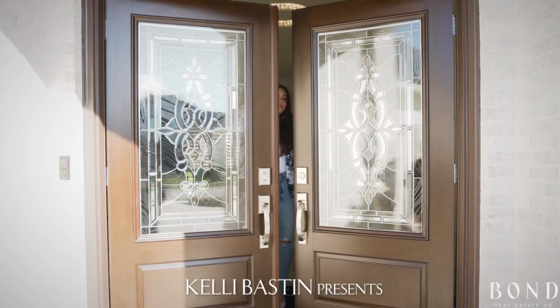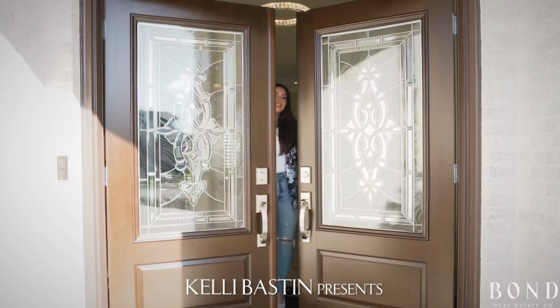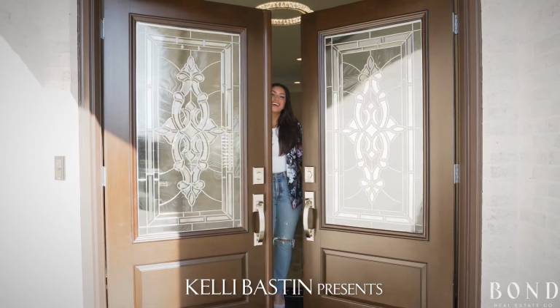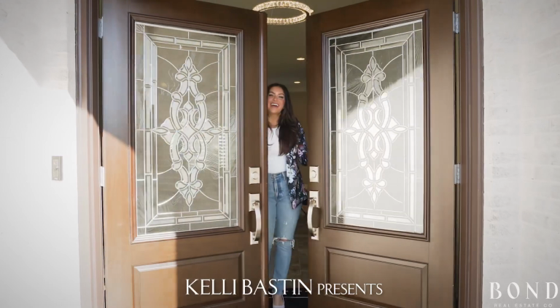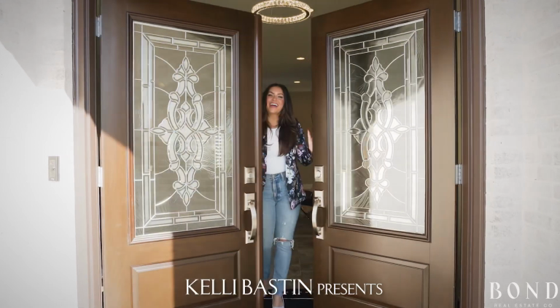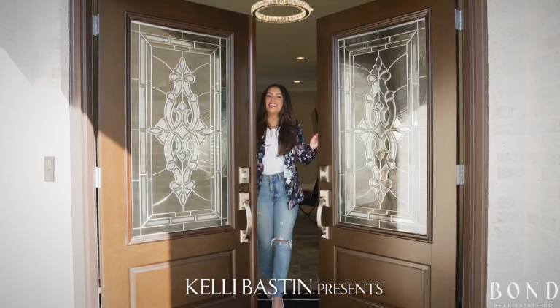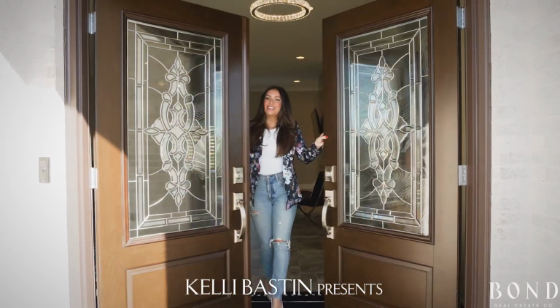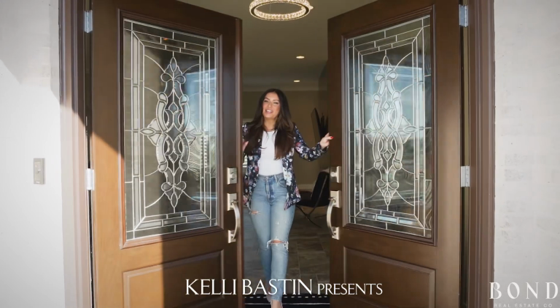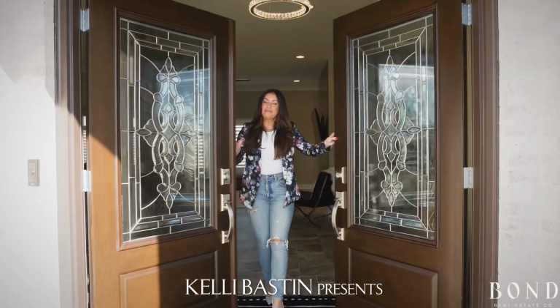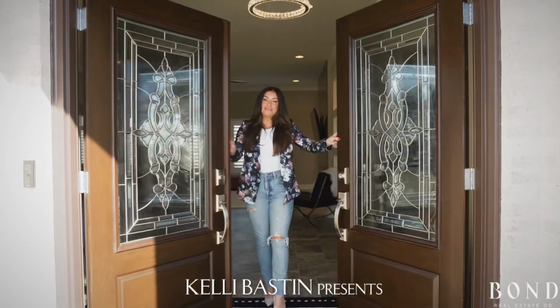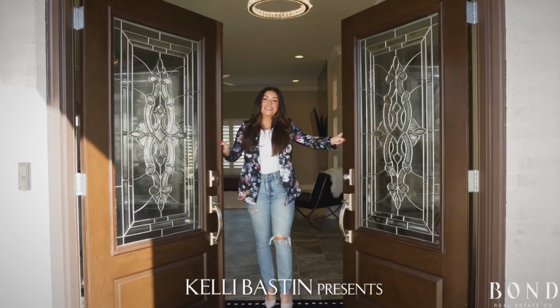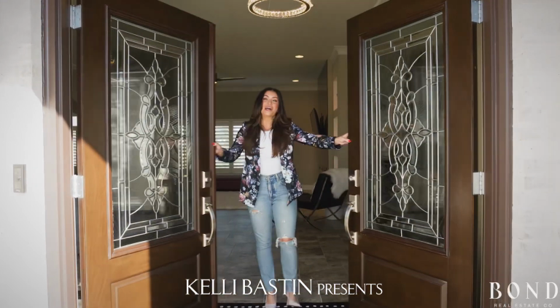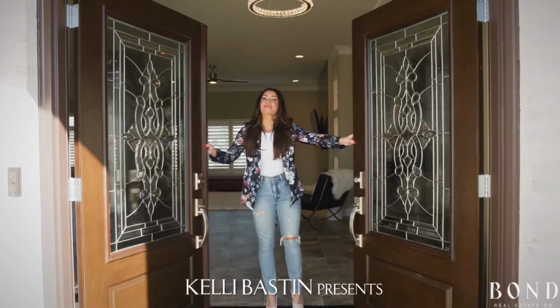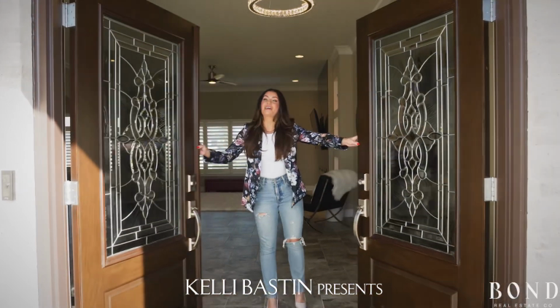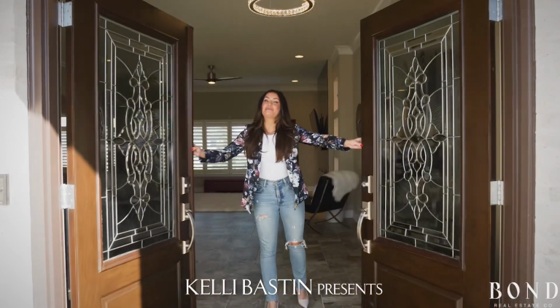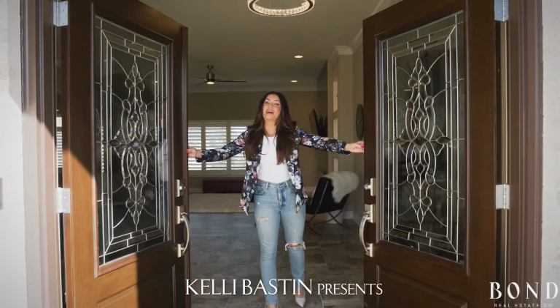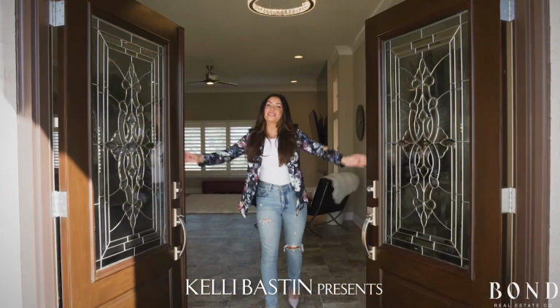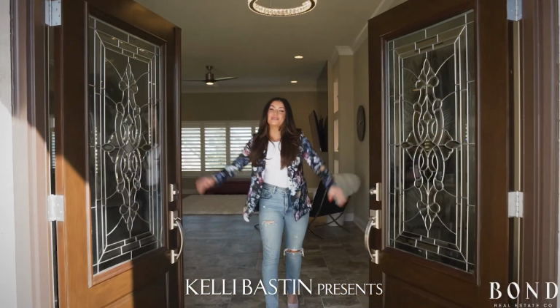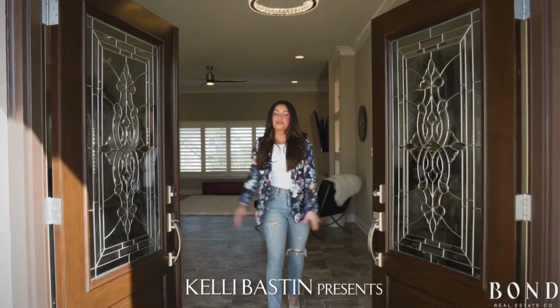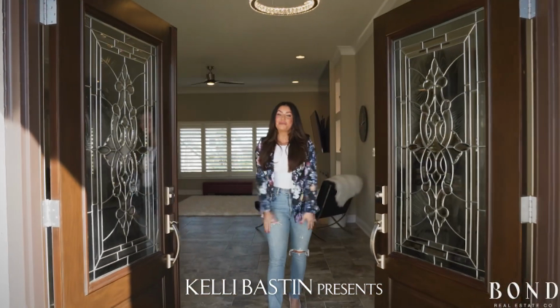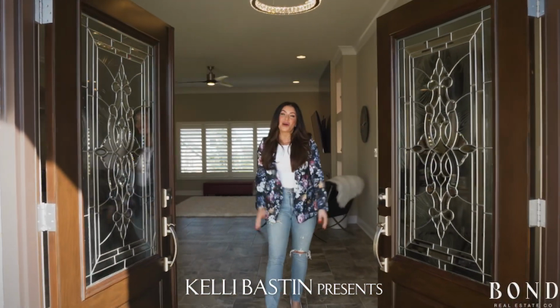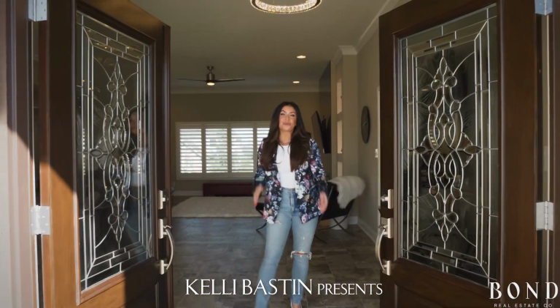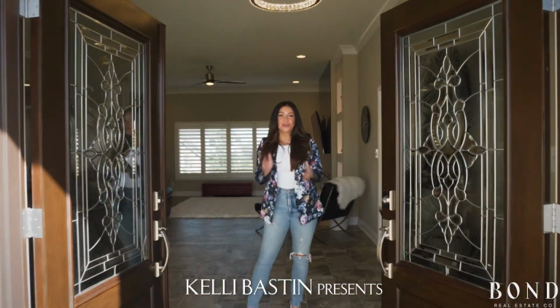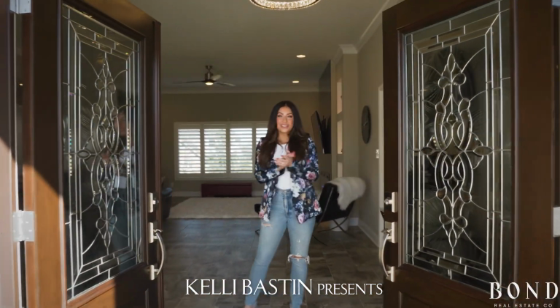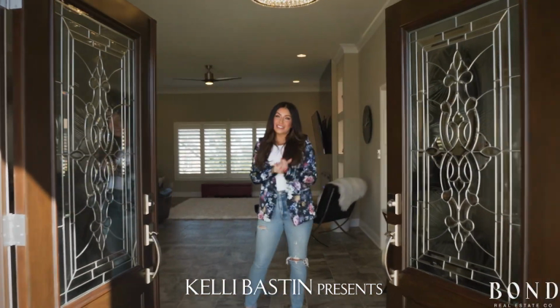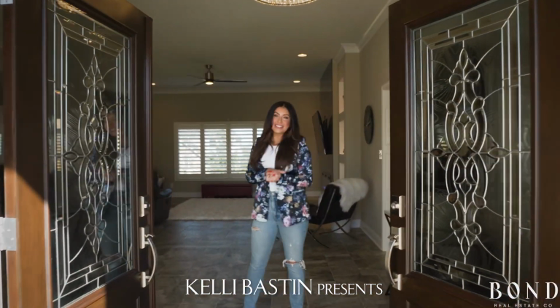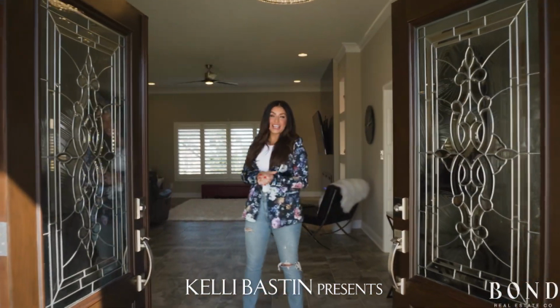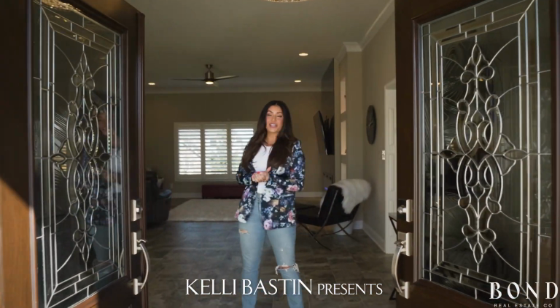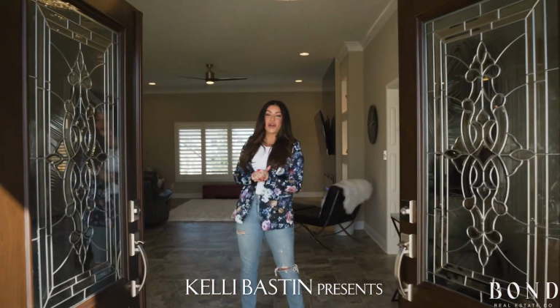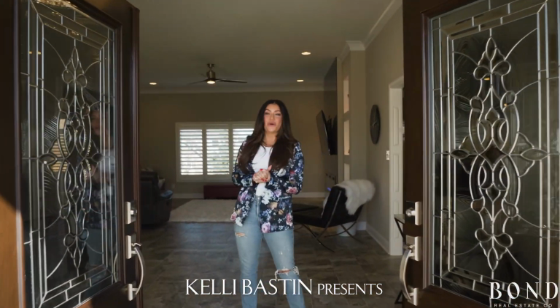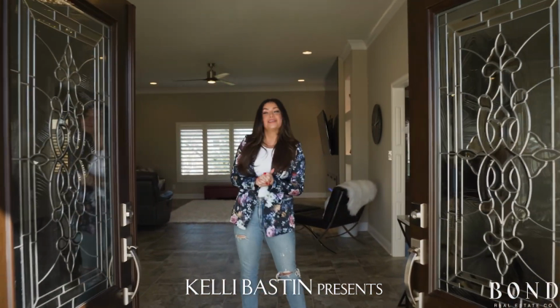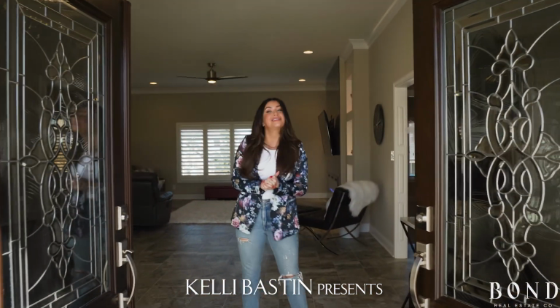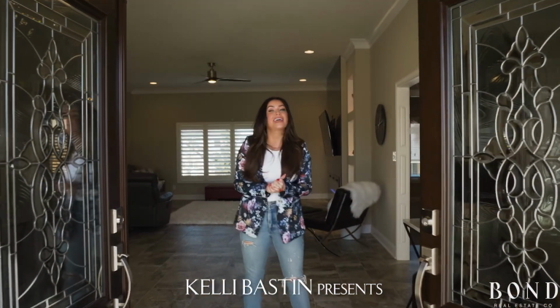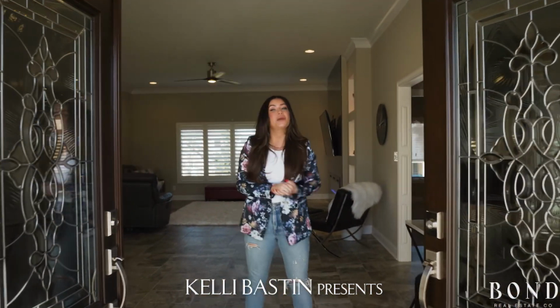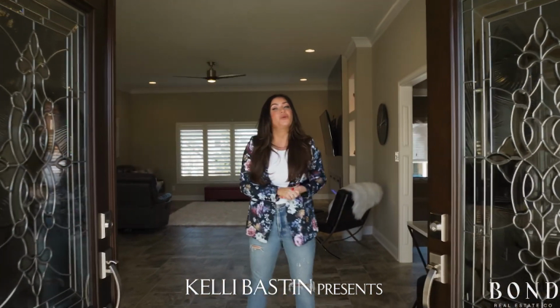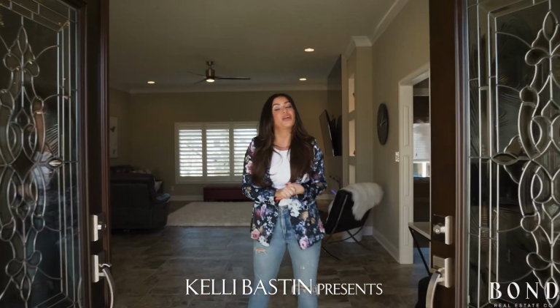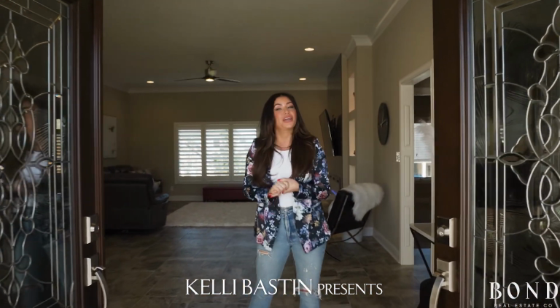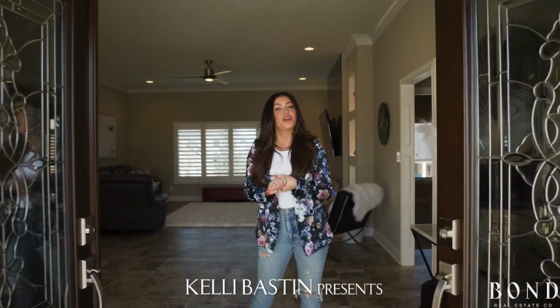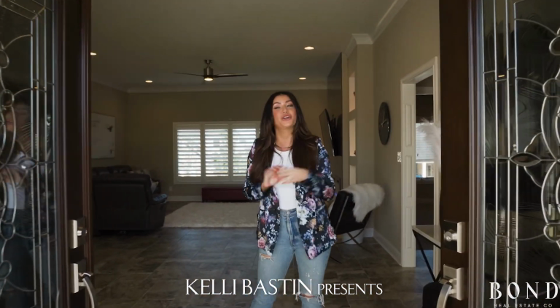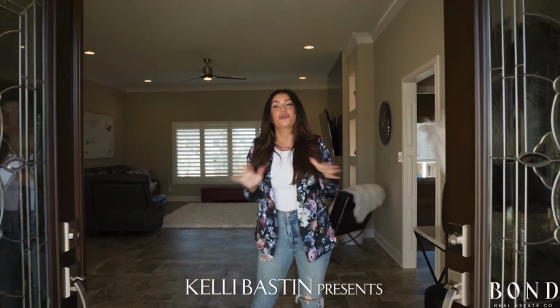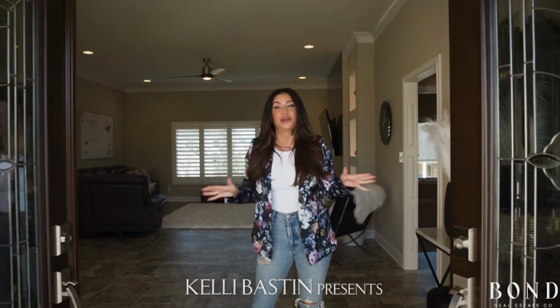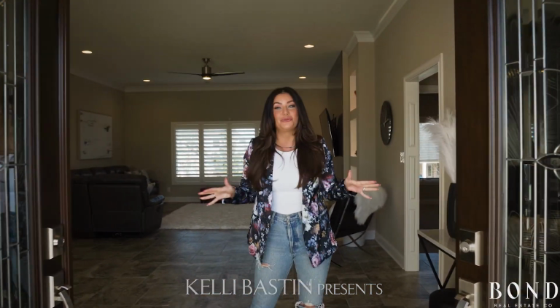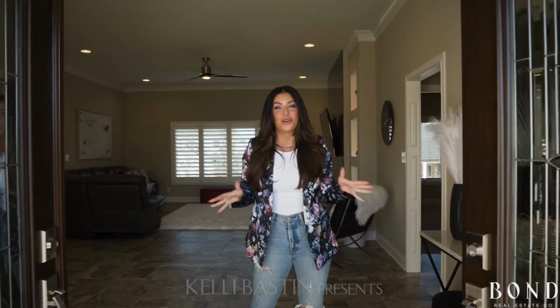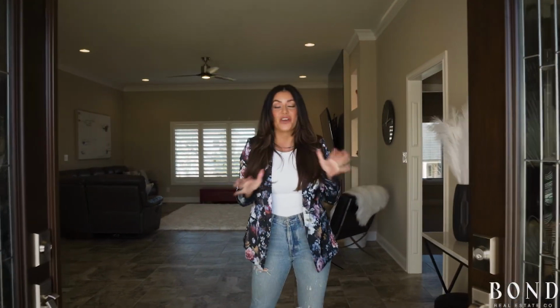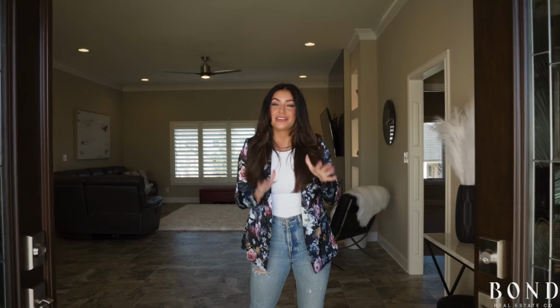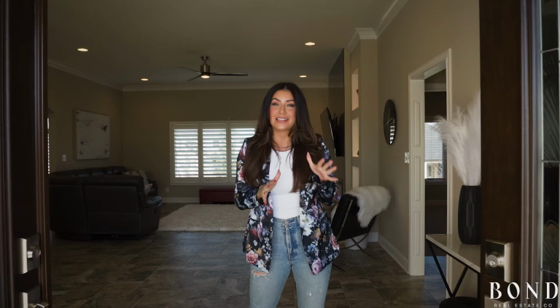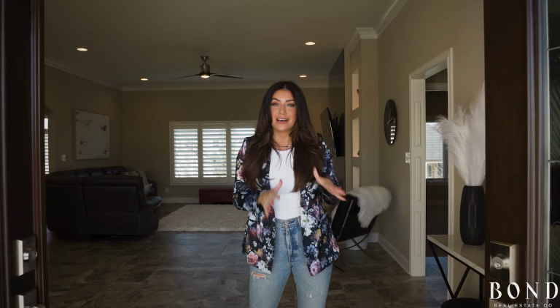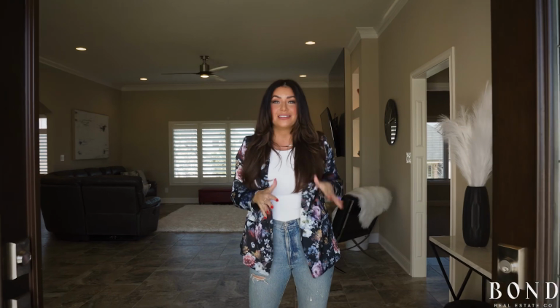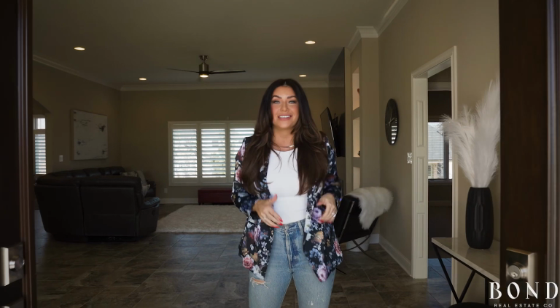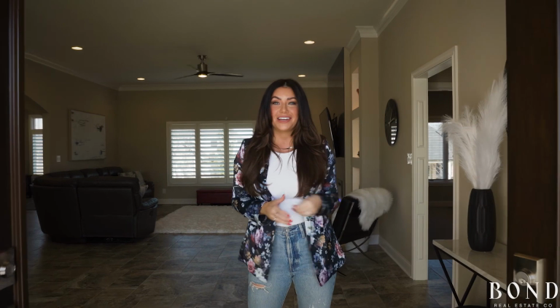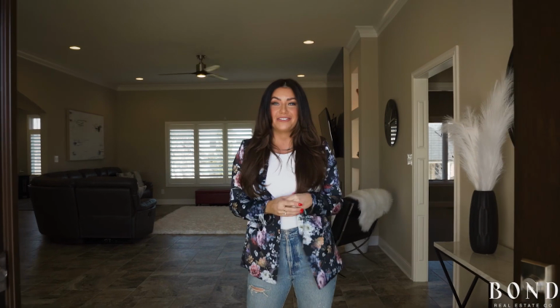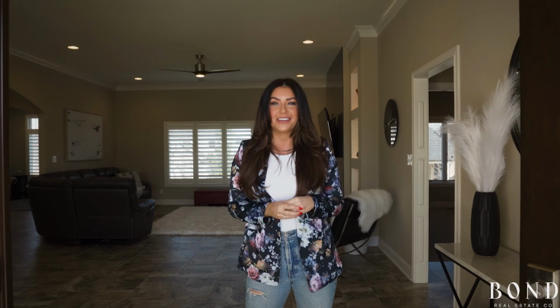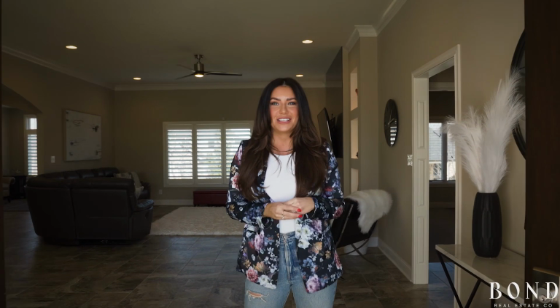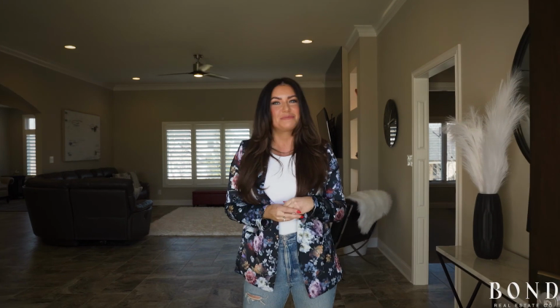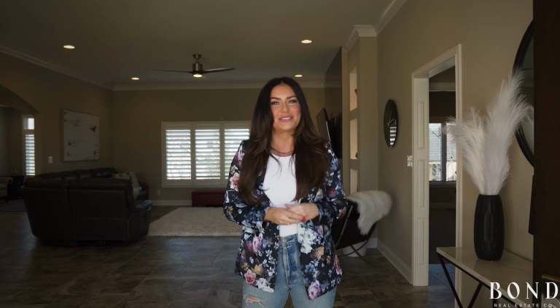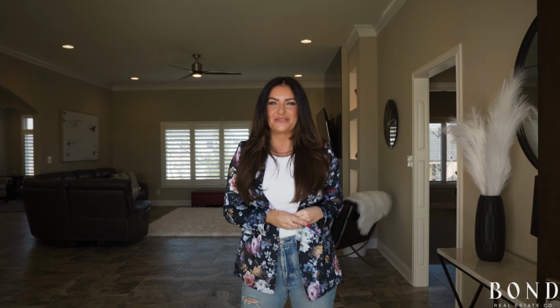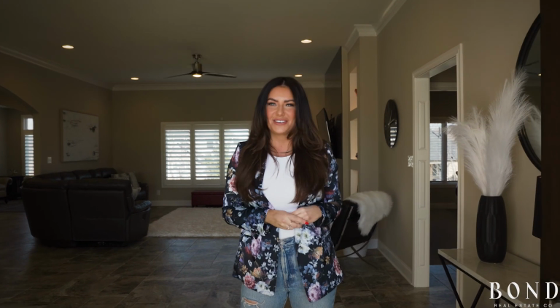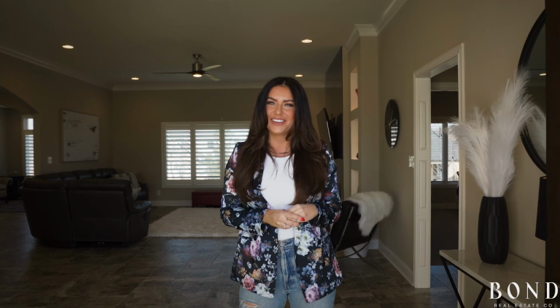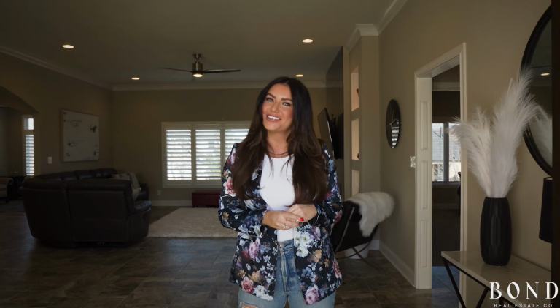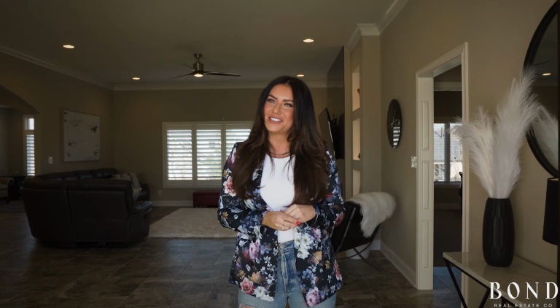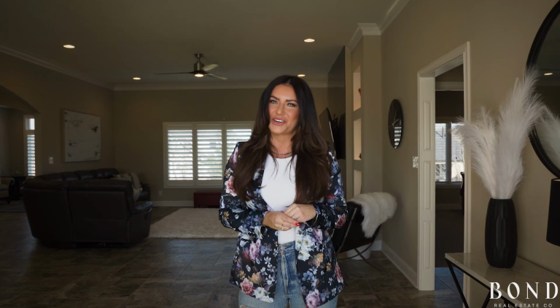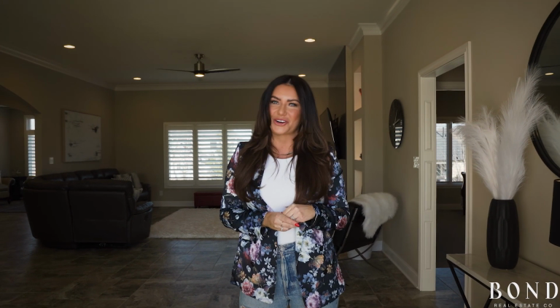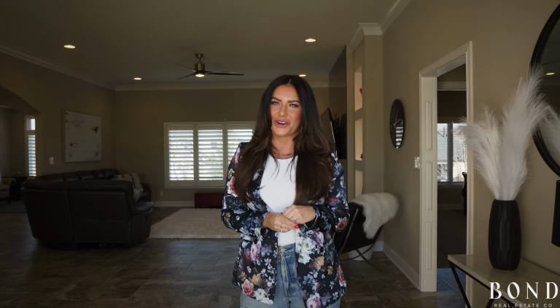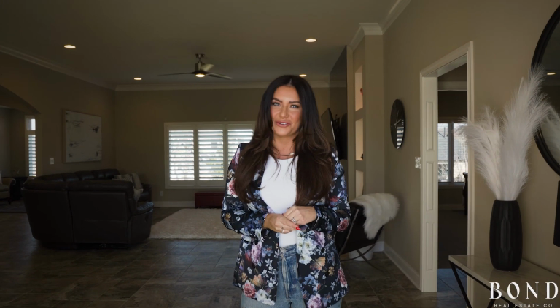Hey Indianapolis, I'm Kelly Baston with Bonda Real Estate Co., and today we're here in Greenwood on the south side of Indy, specifically in Center Grove.